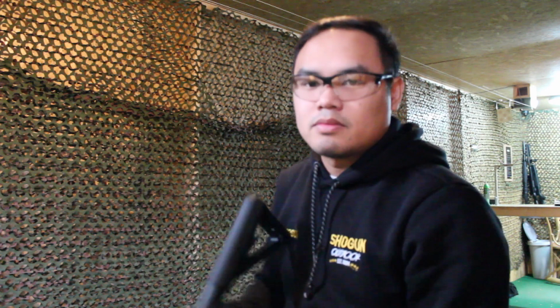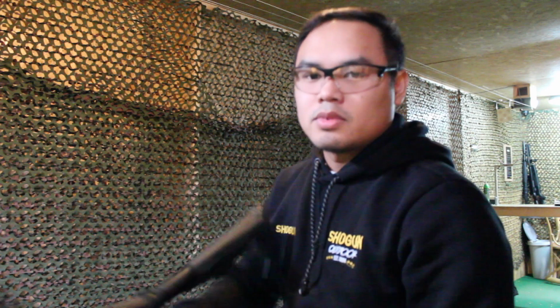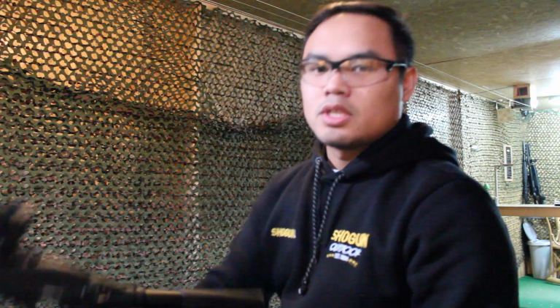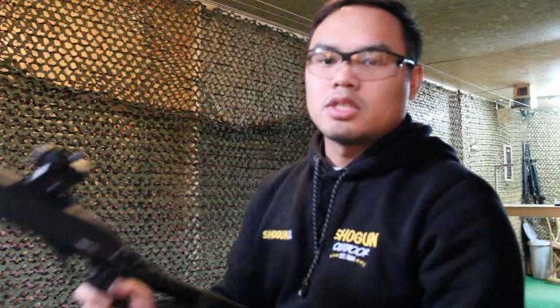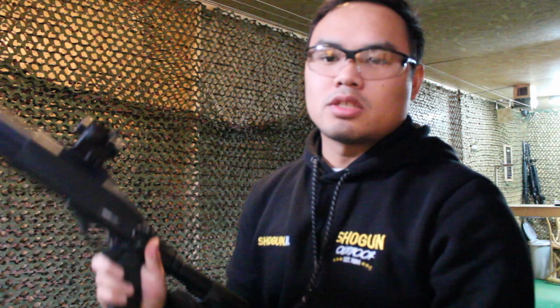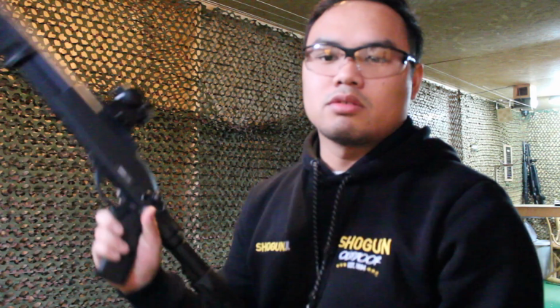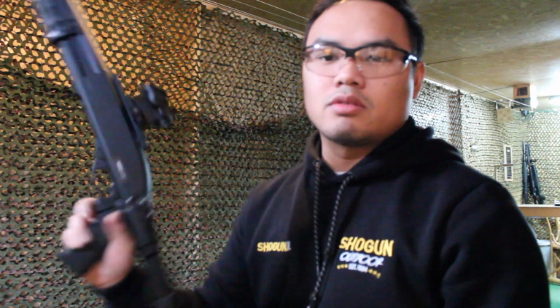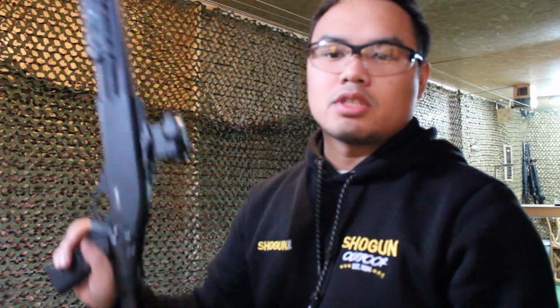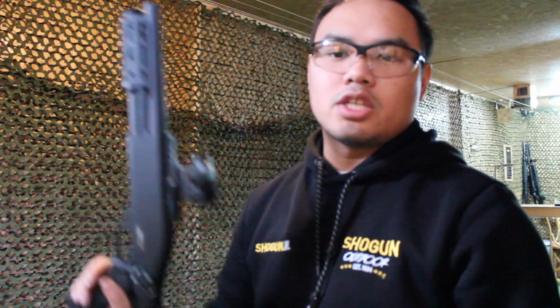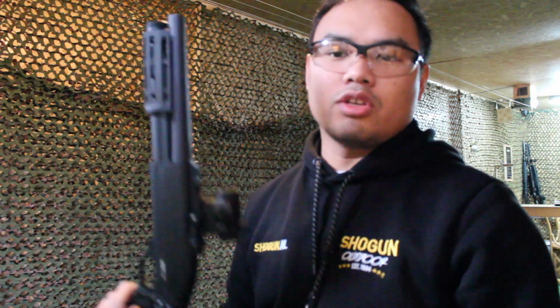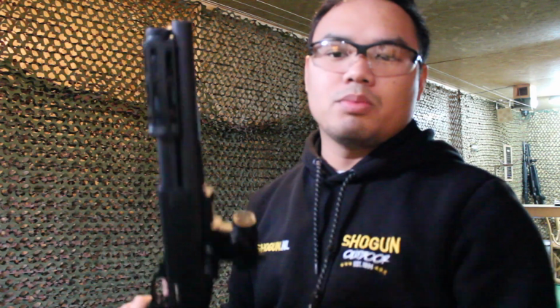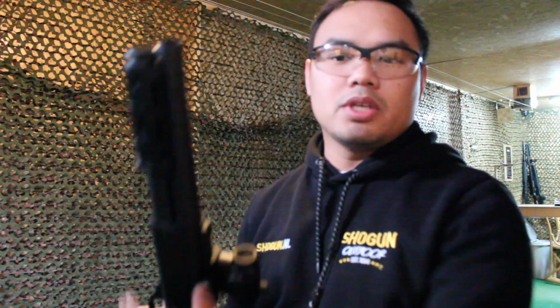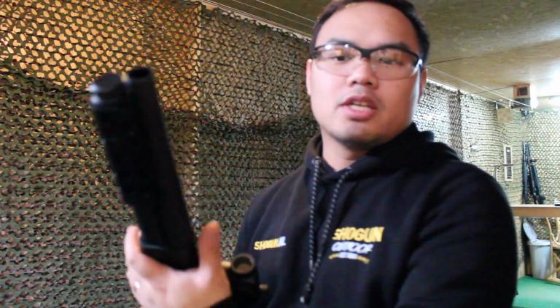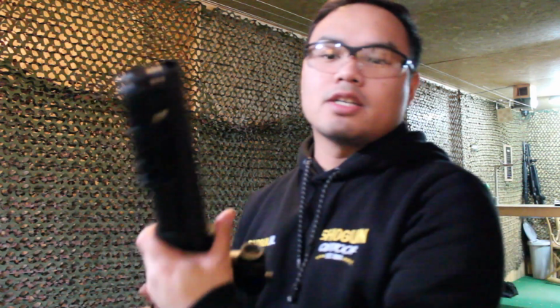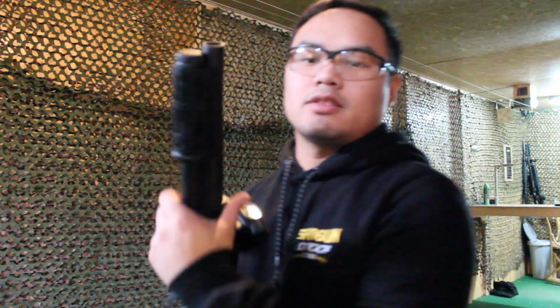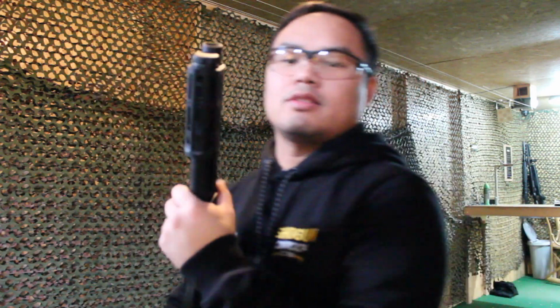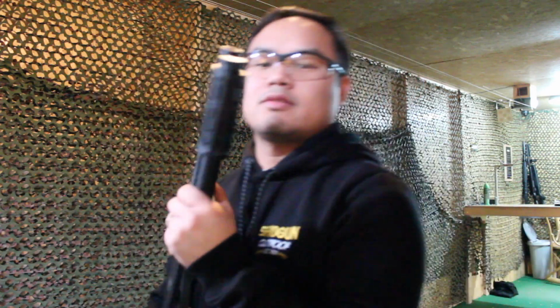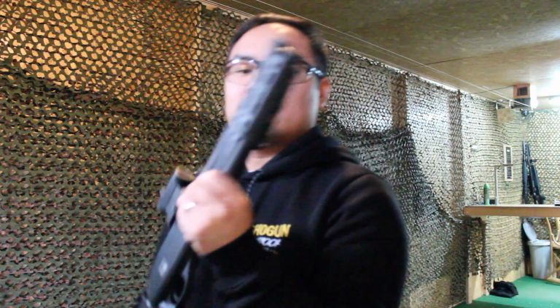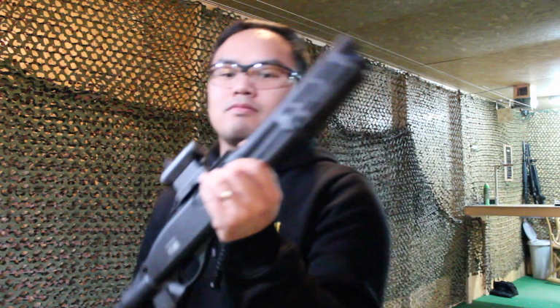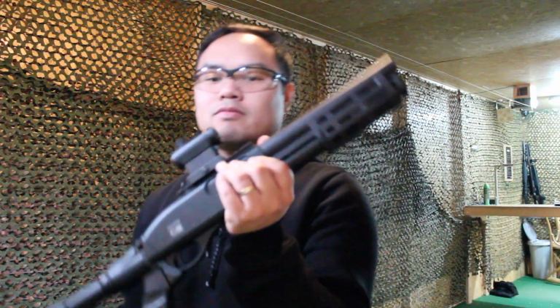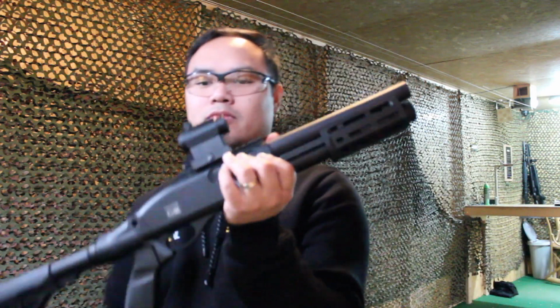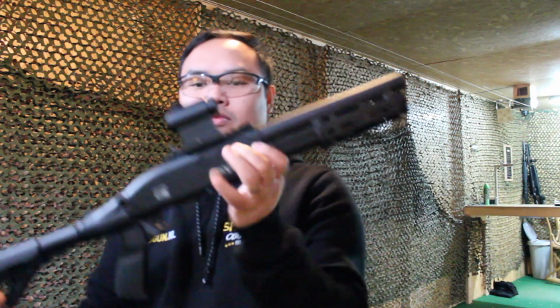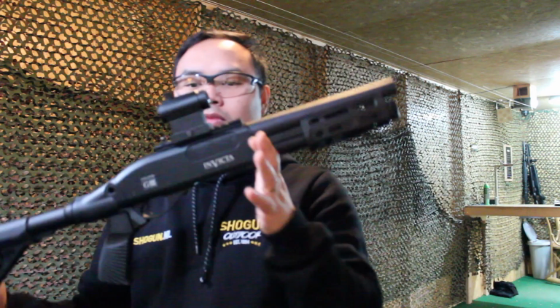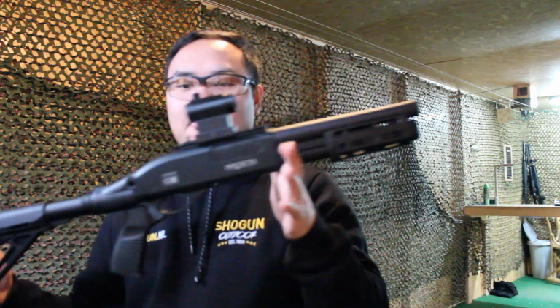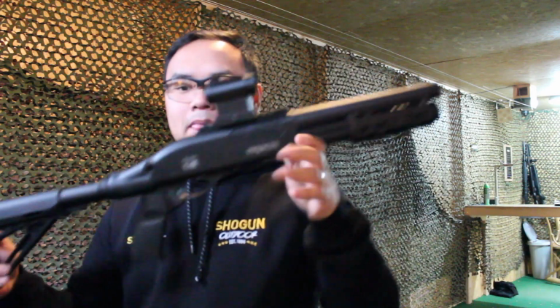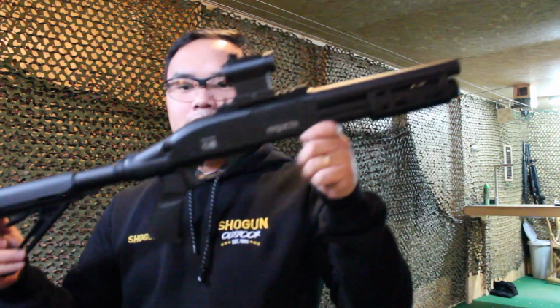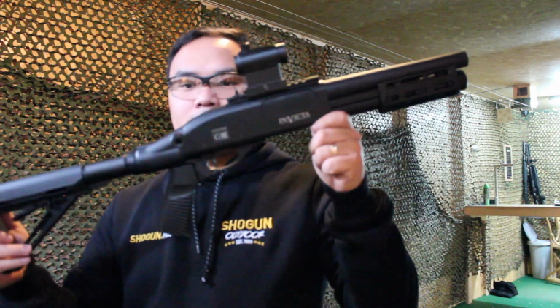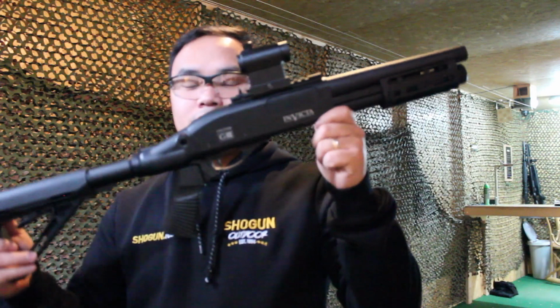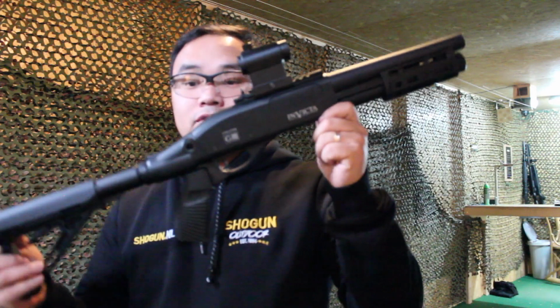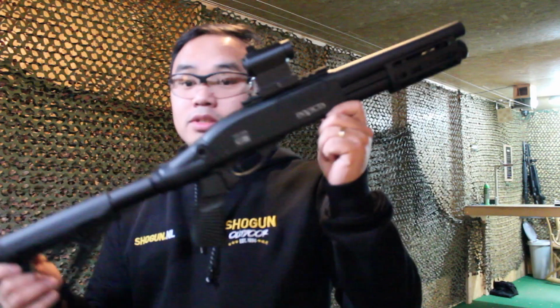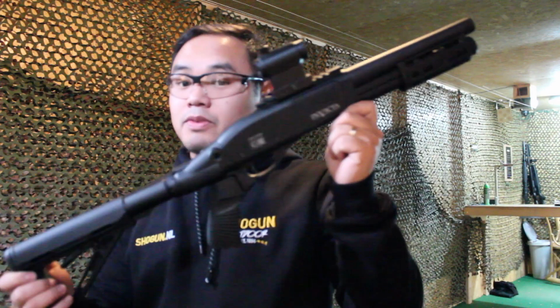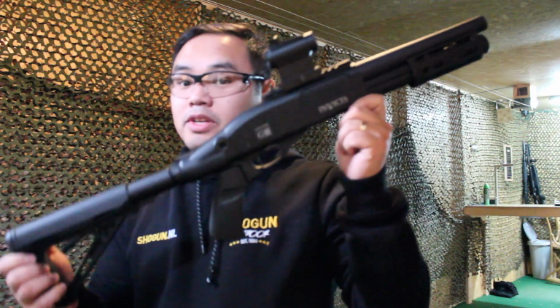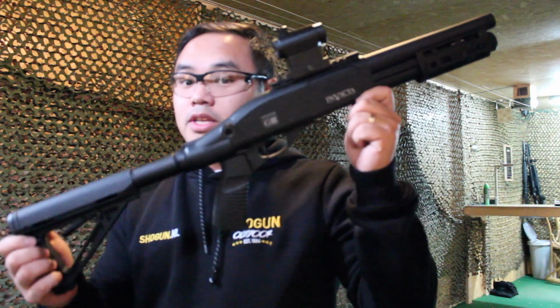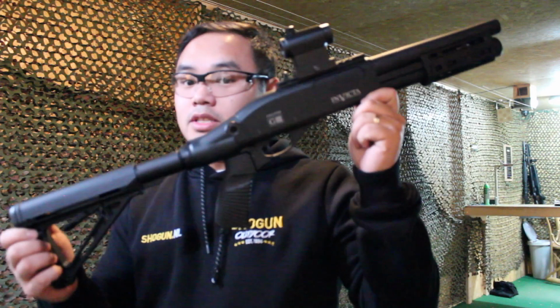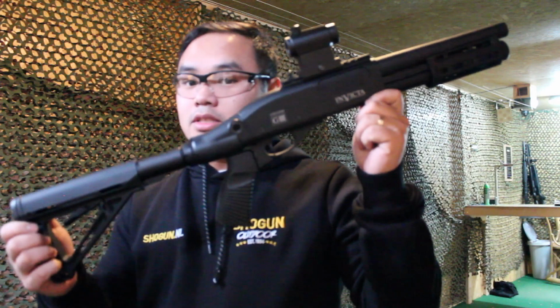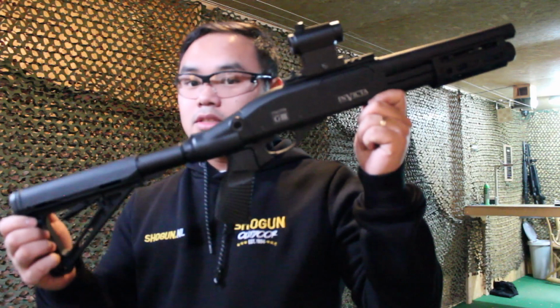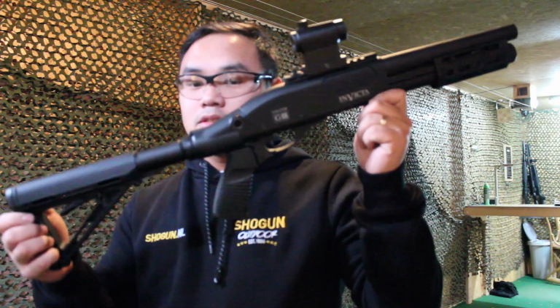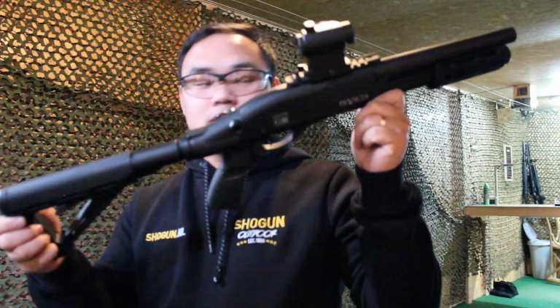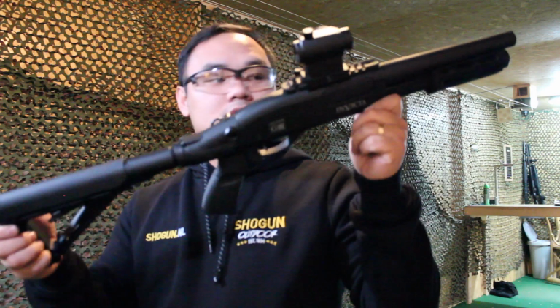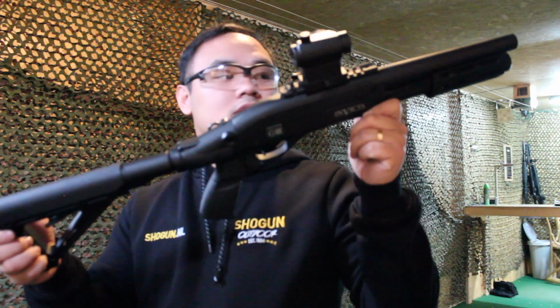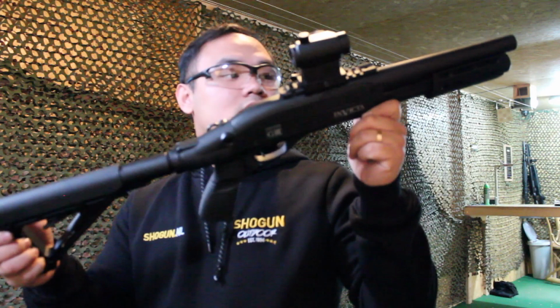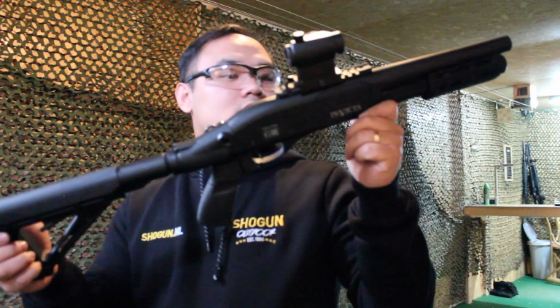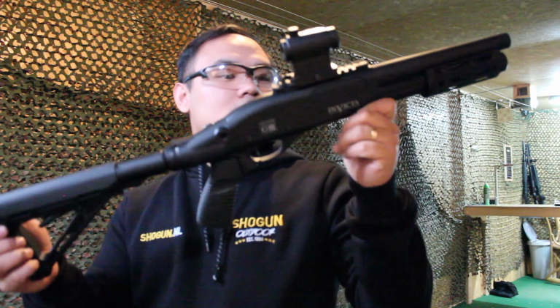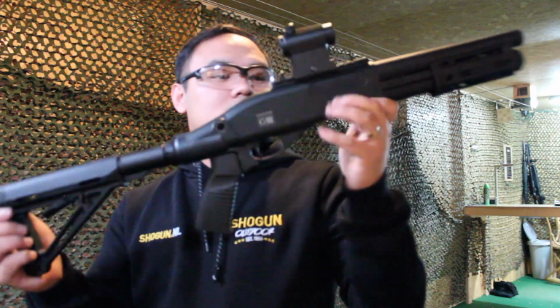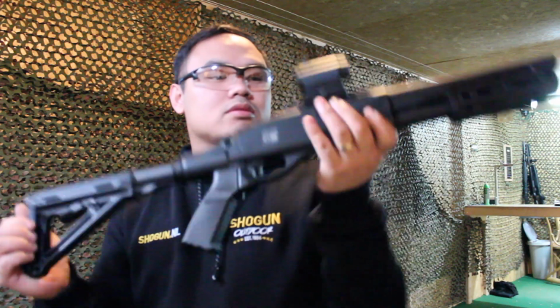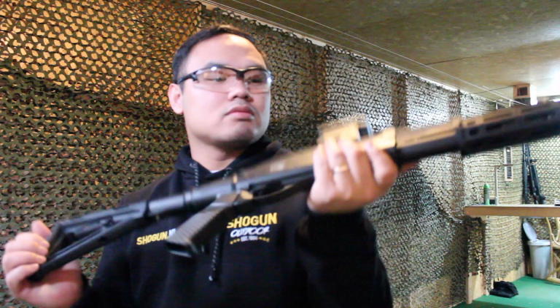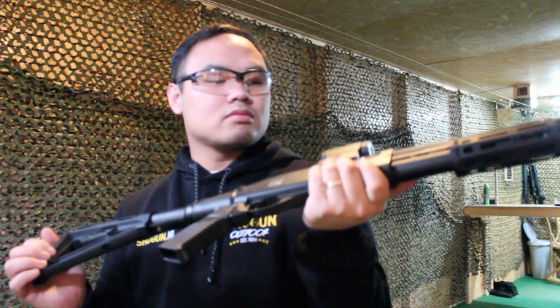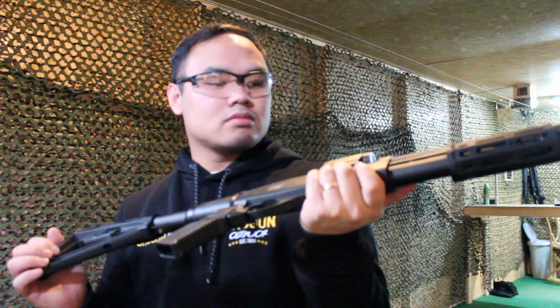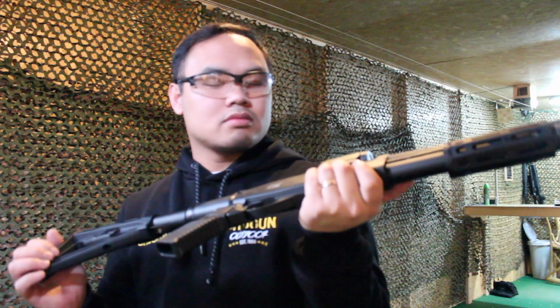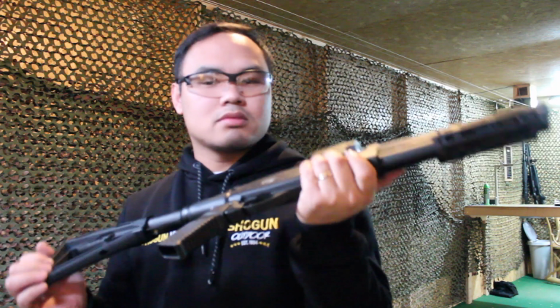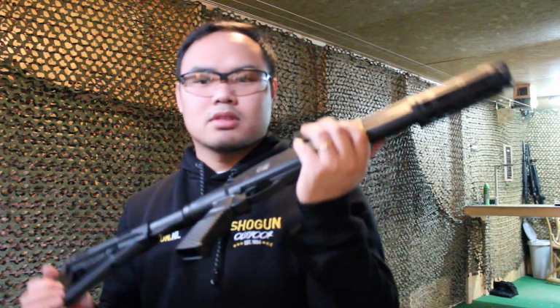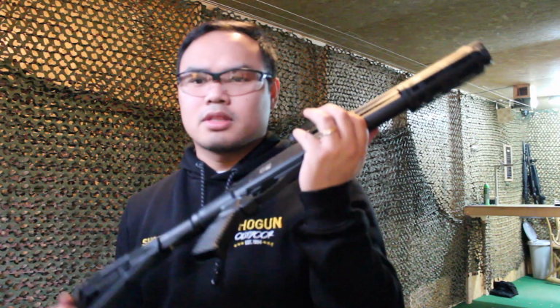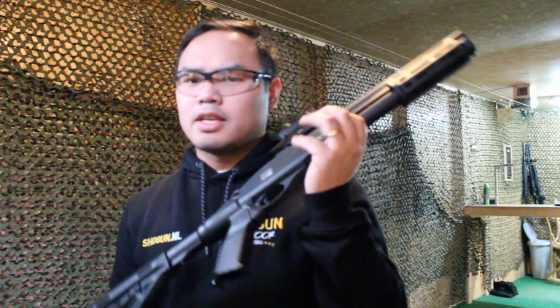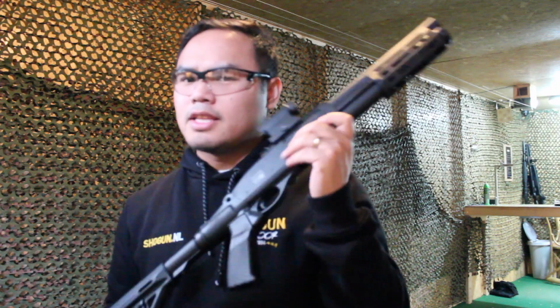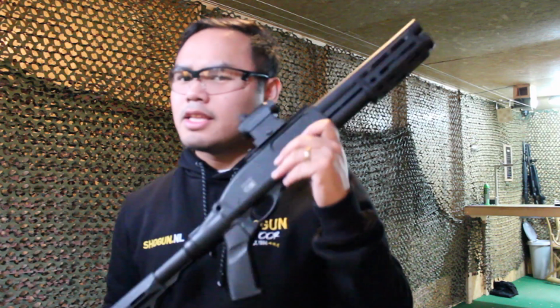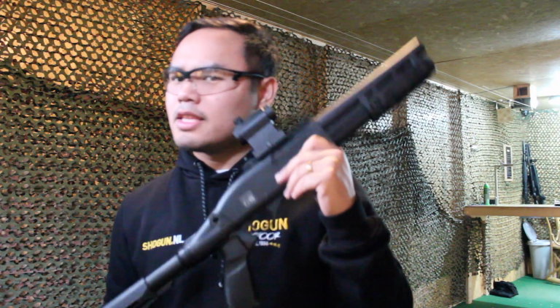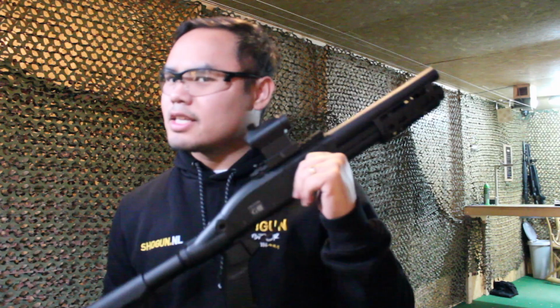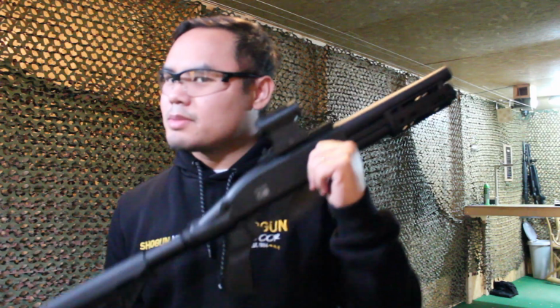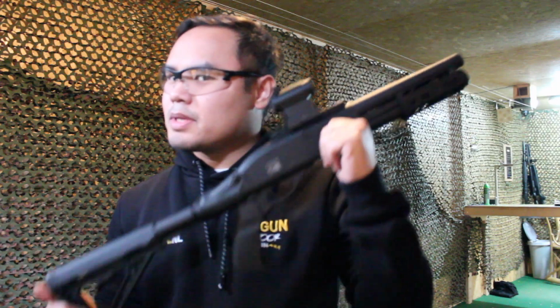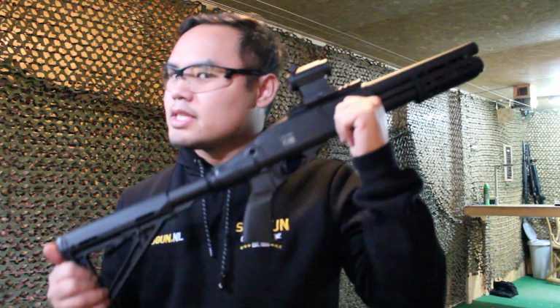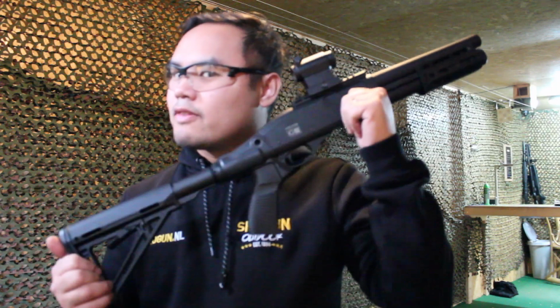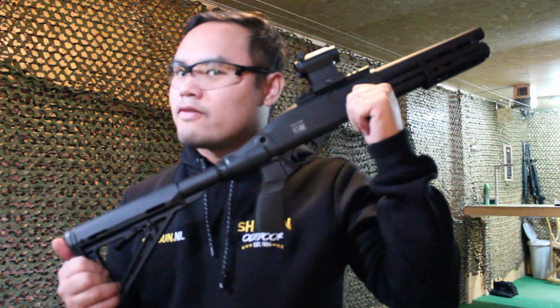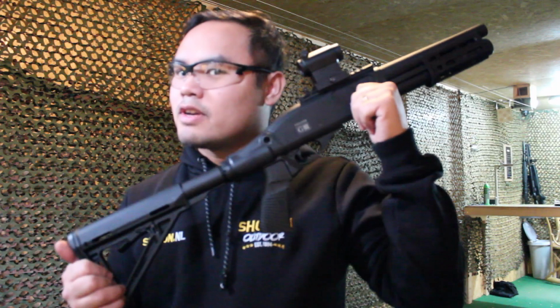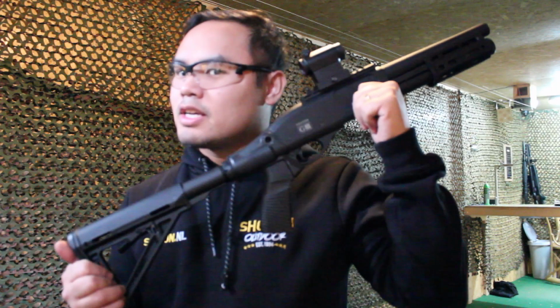It's a CQB gun that feels very nice, and it's not expensive.